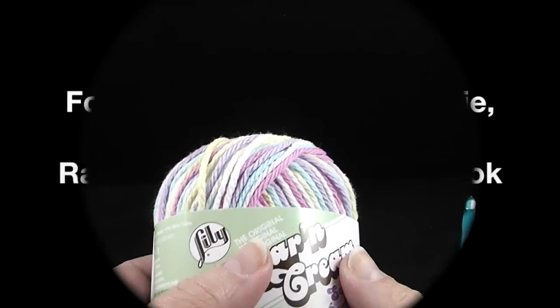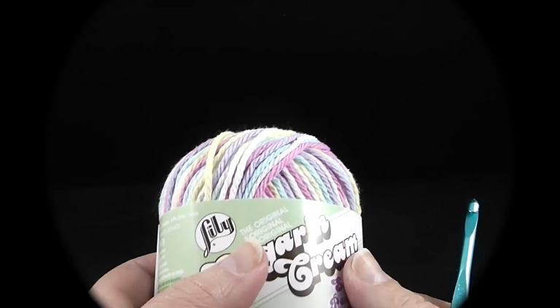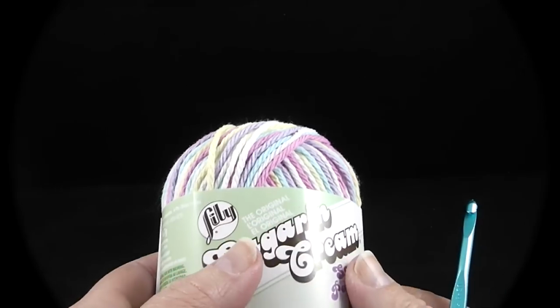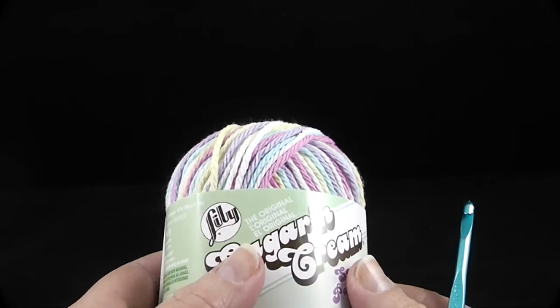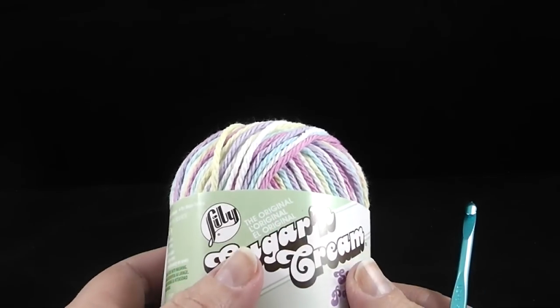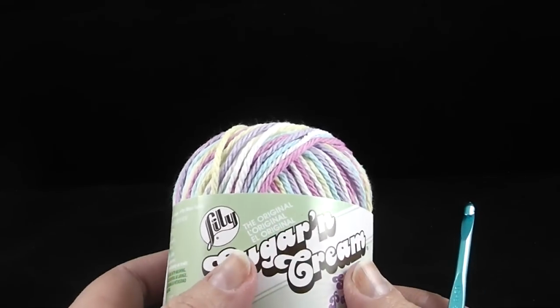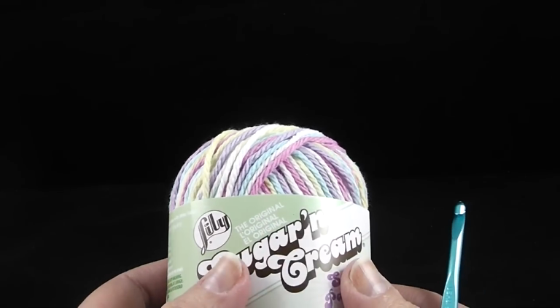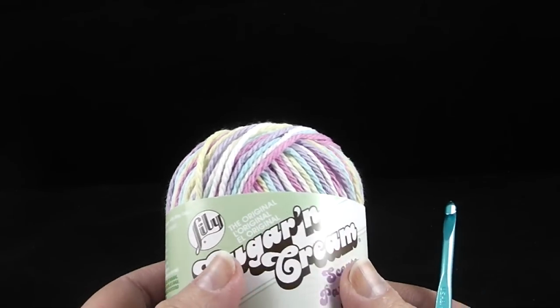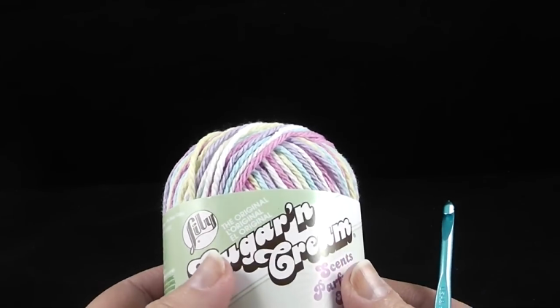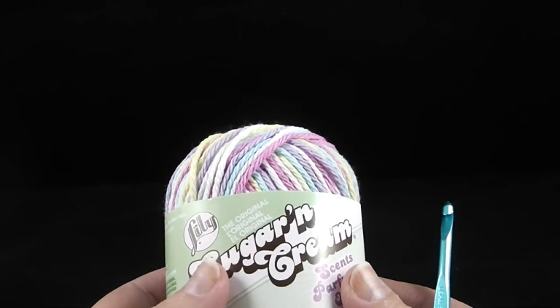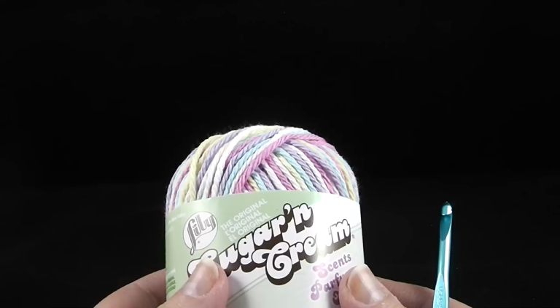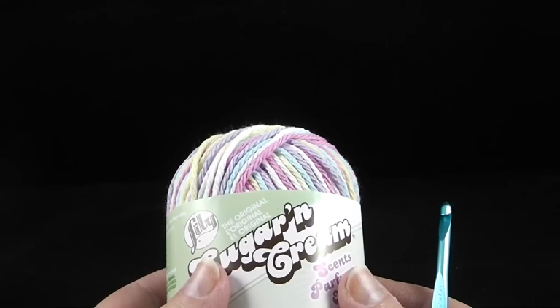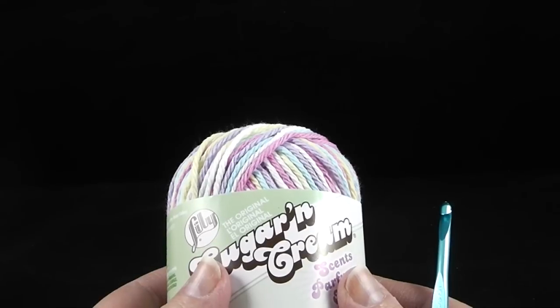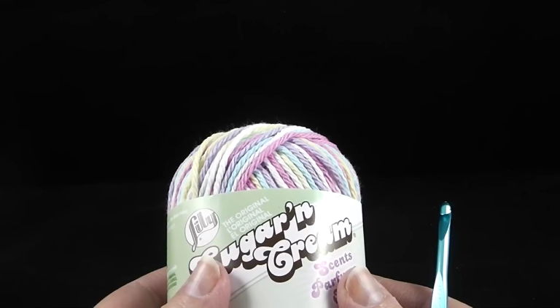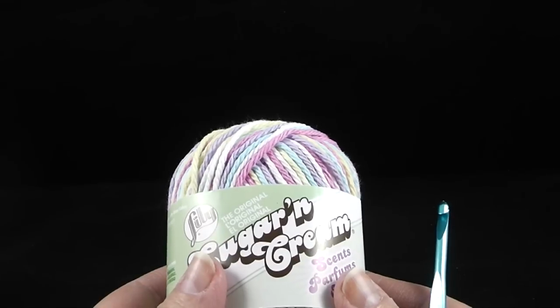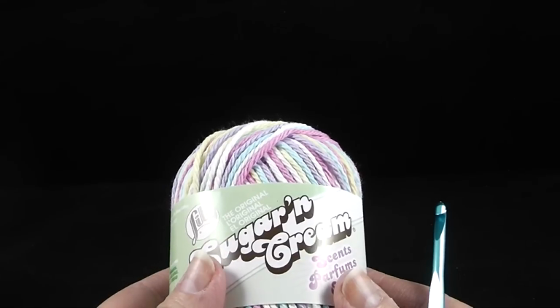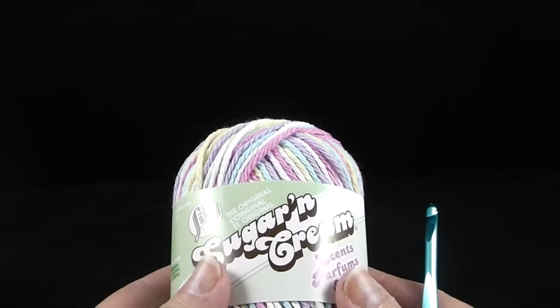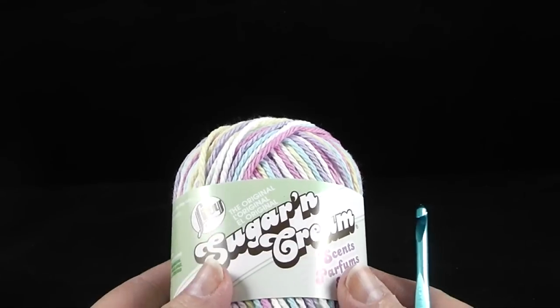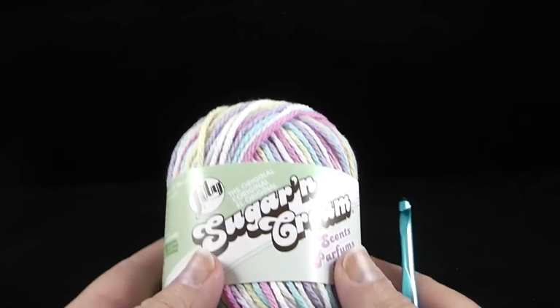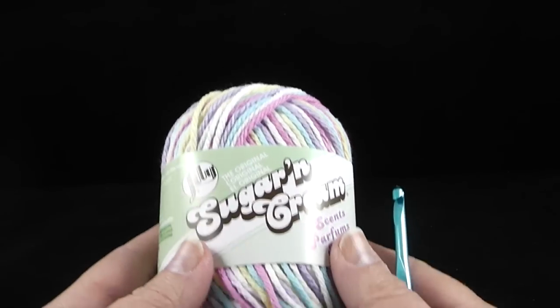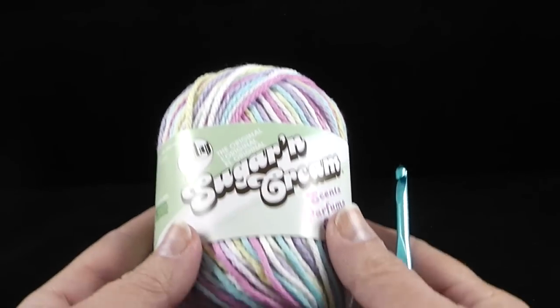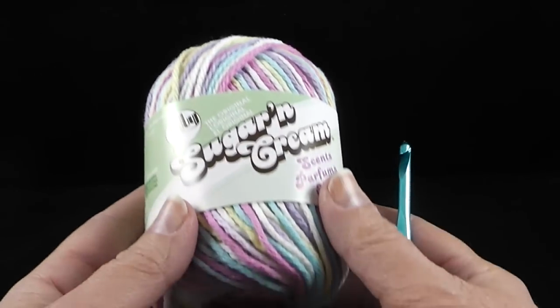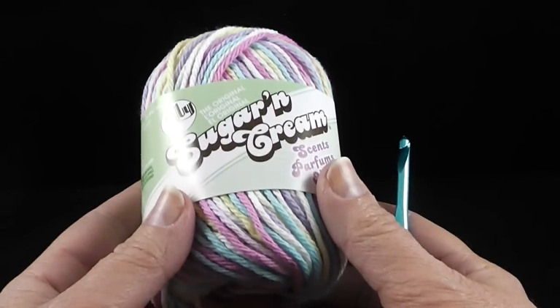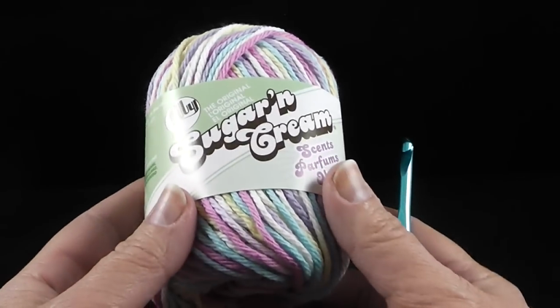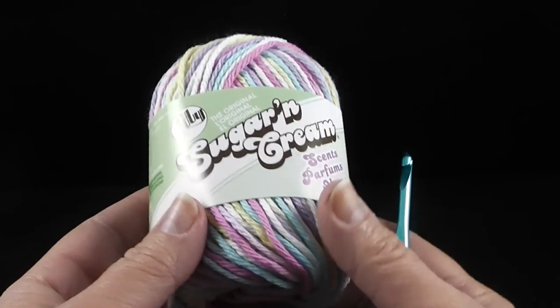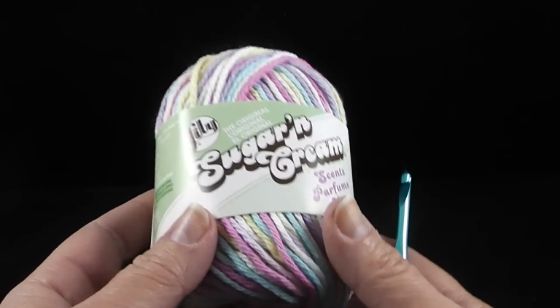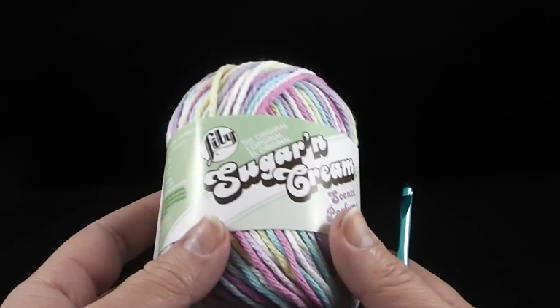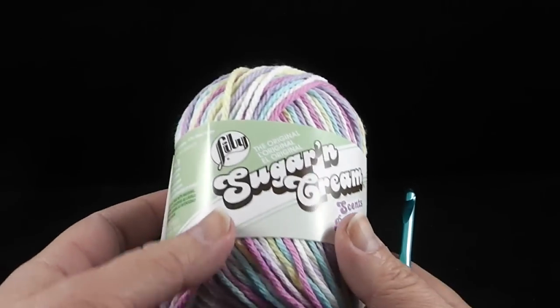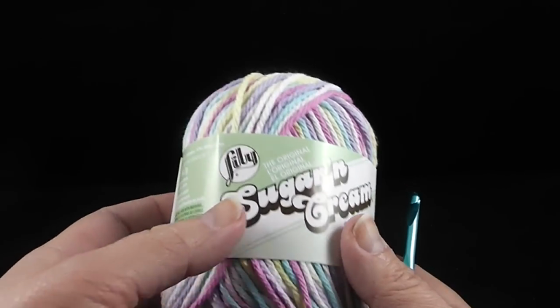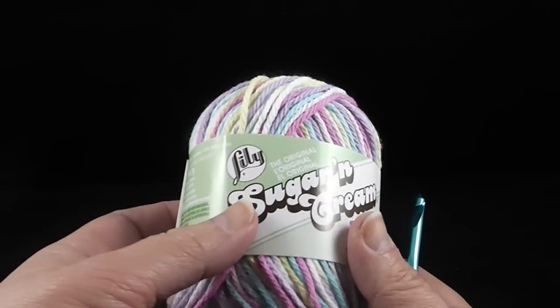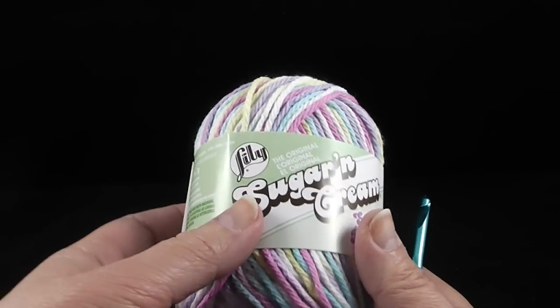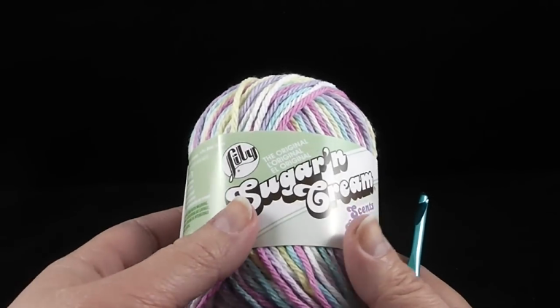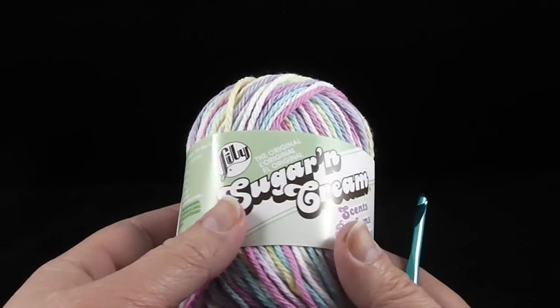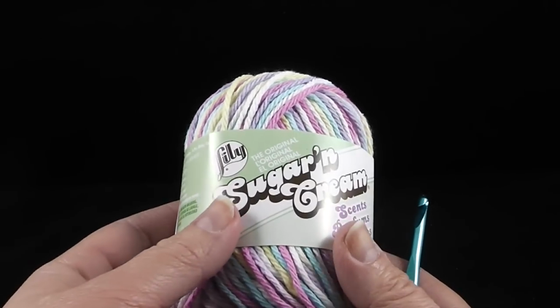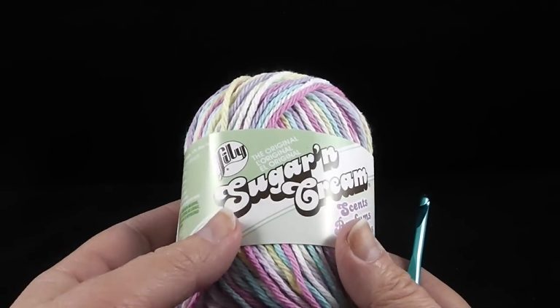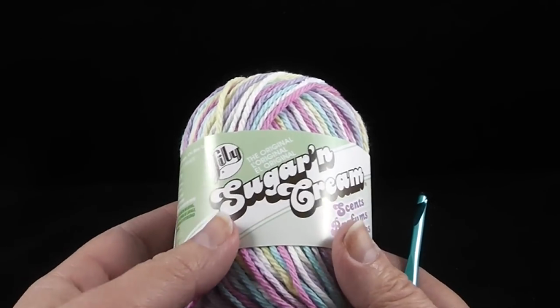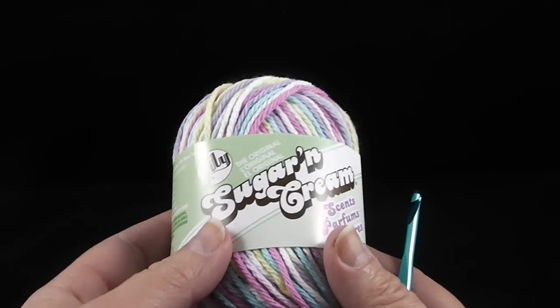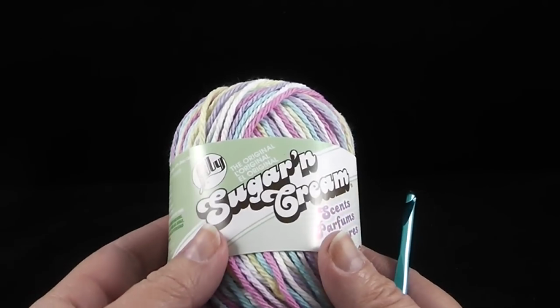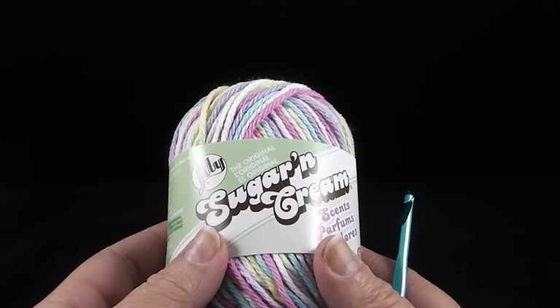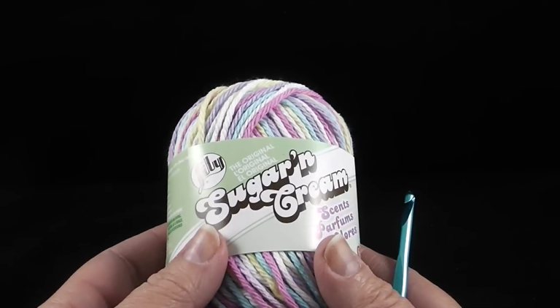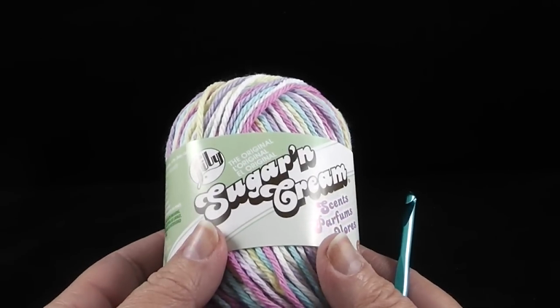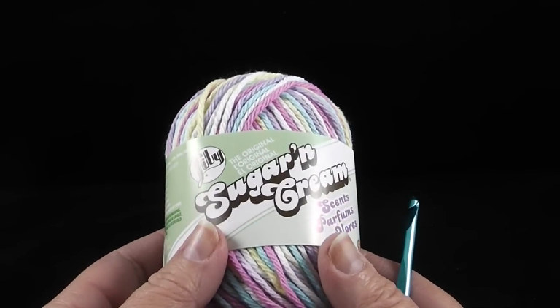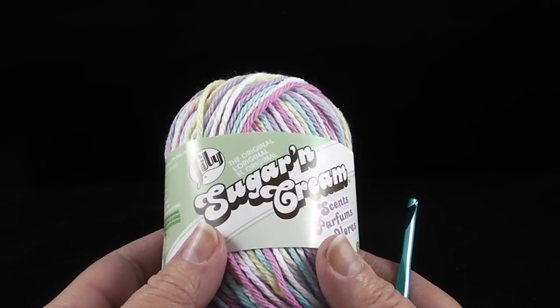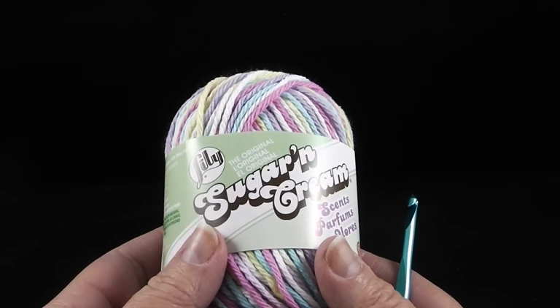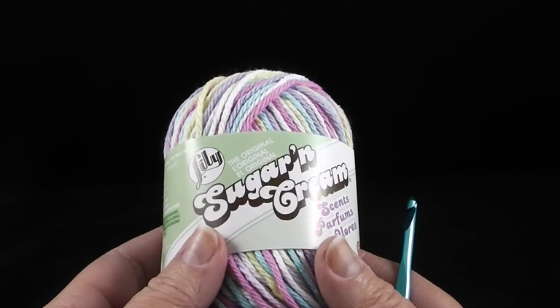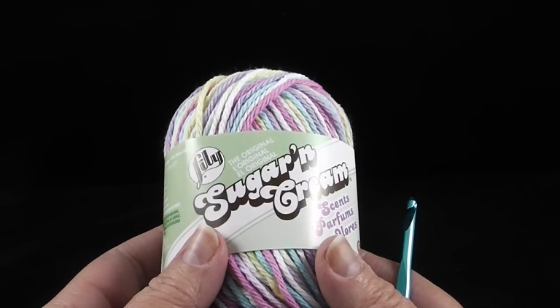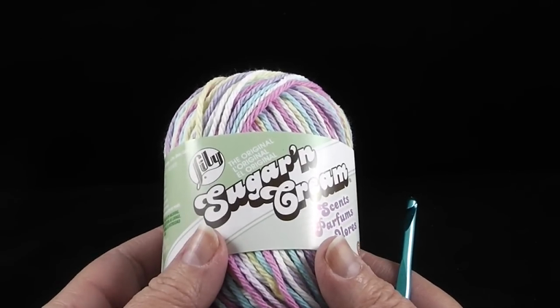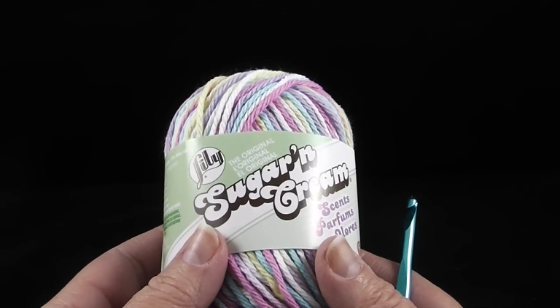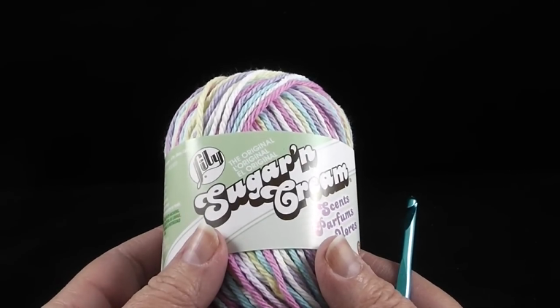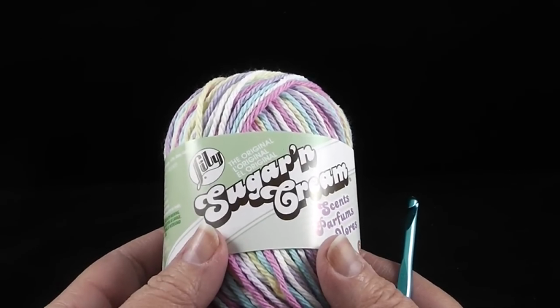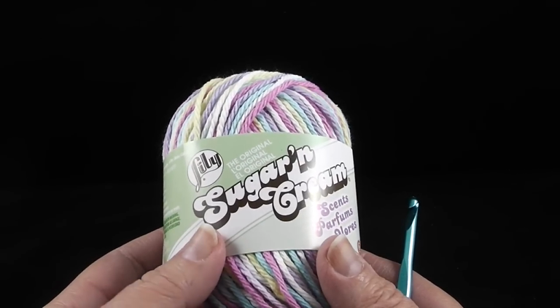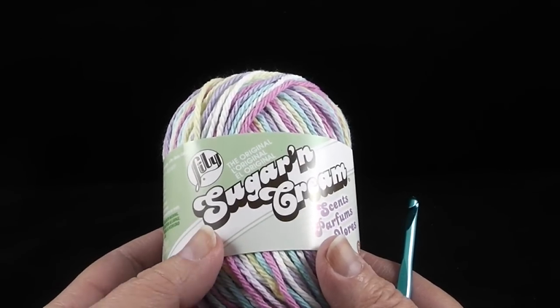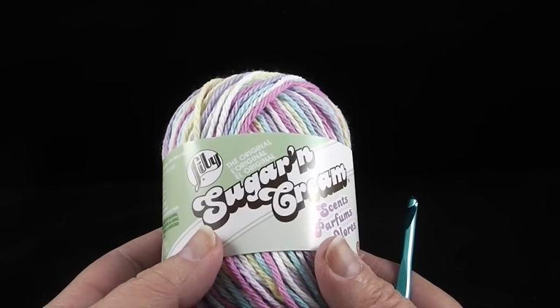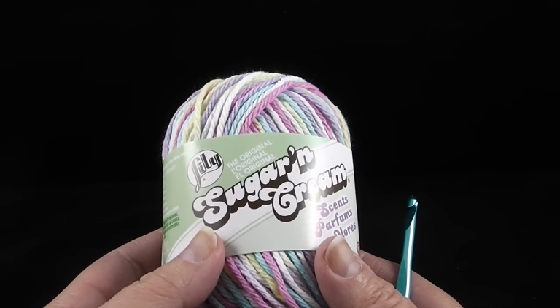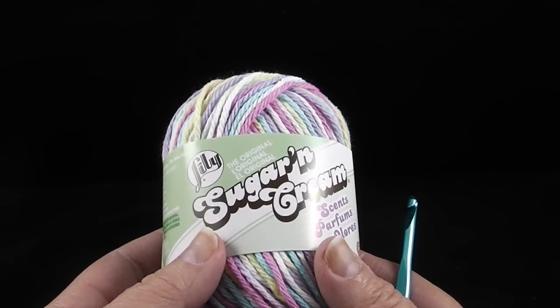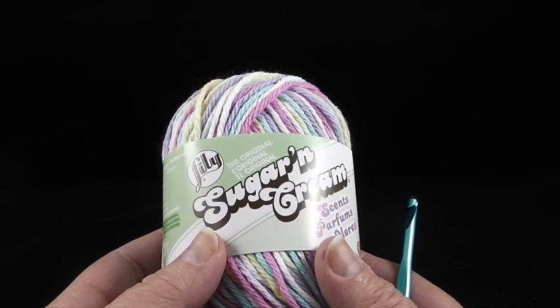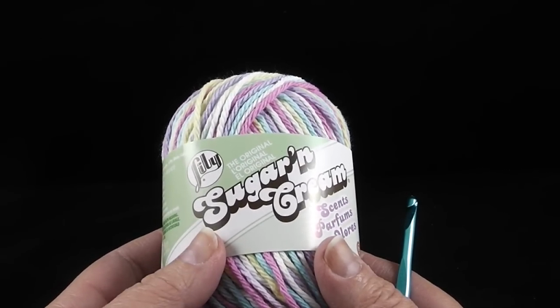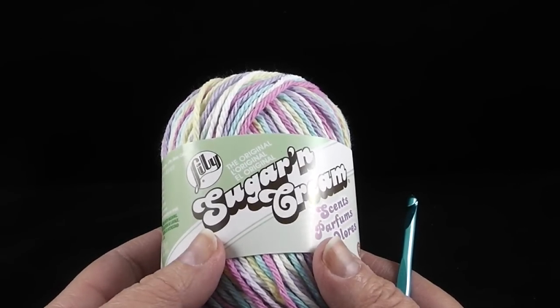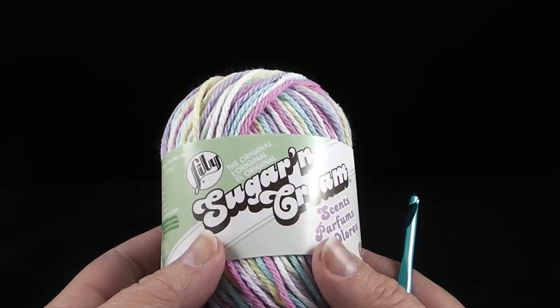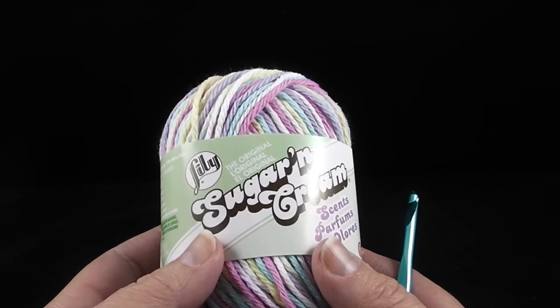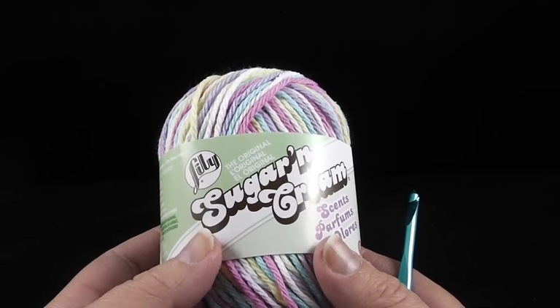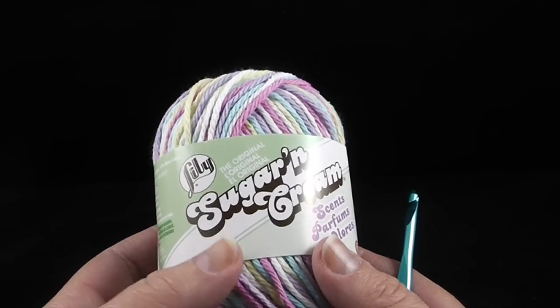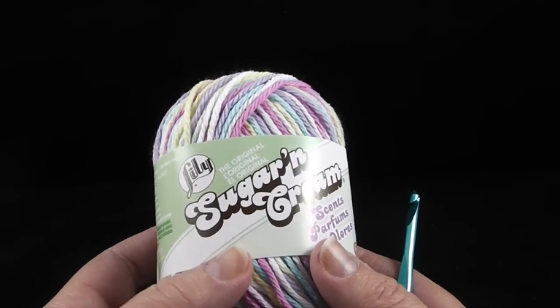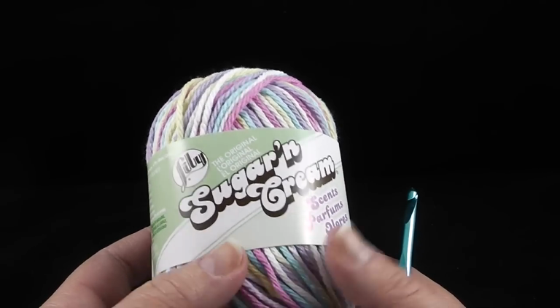Hi, I'm Bonnie Barker with BonnieBeeCrochet.com and today we're going to make the Easy Beginners Two Stitch Dishcloth.